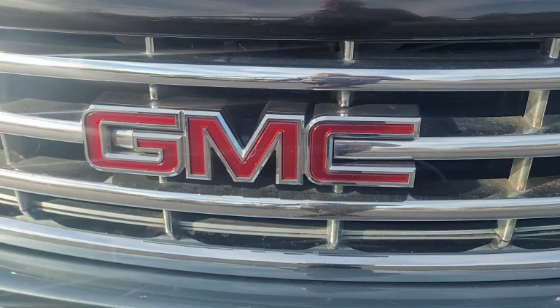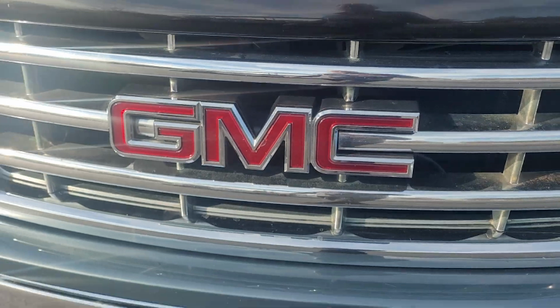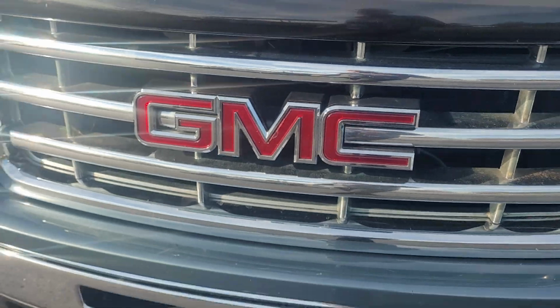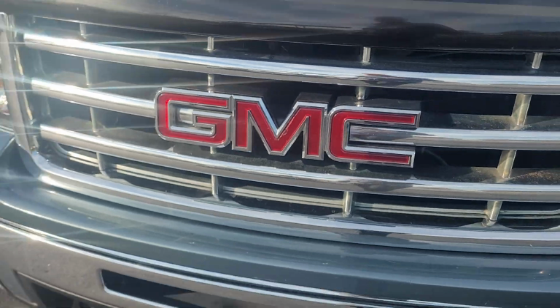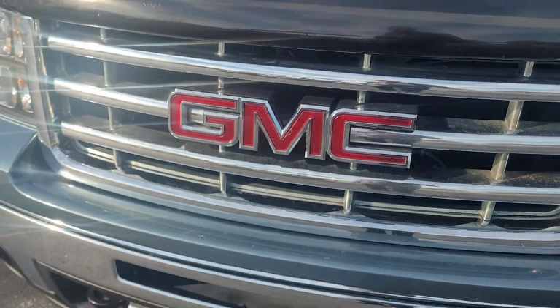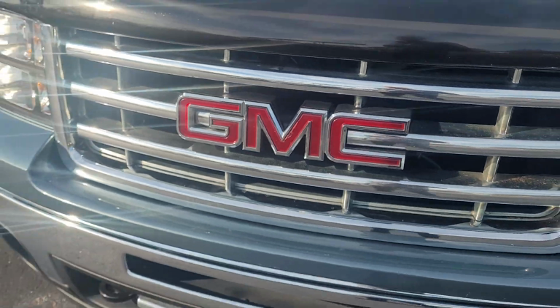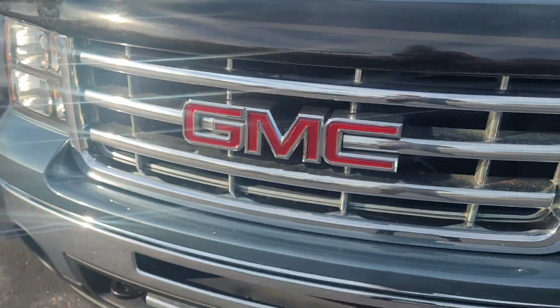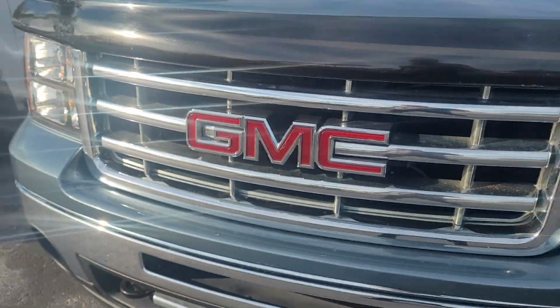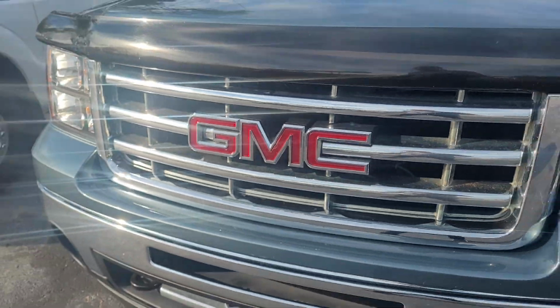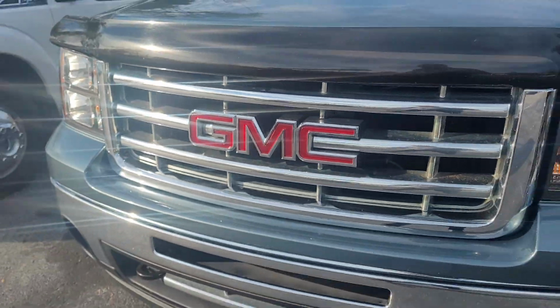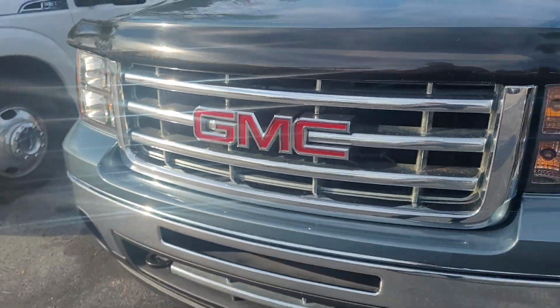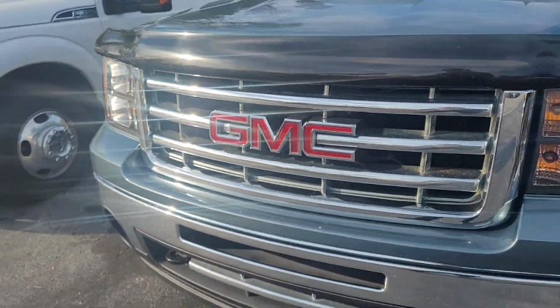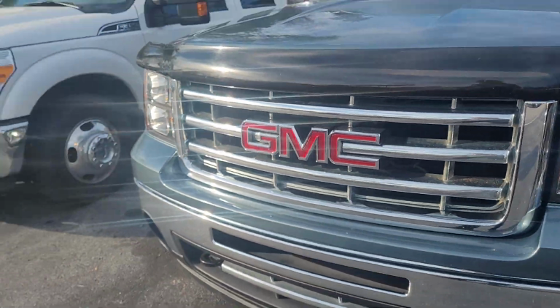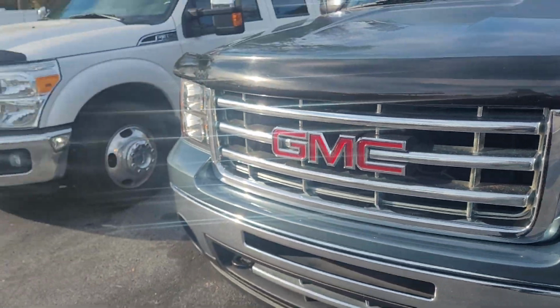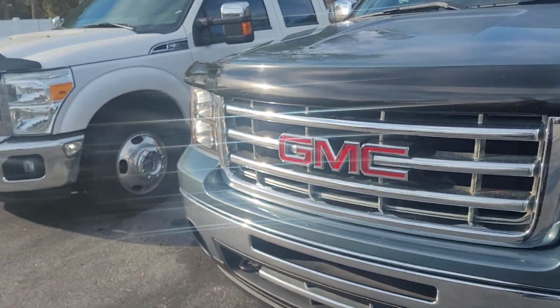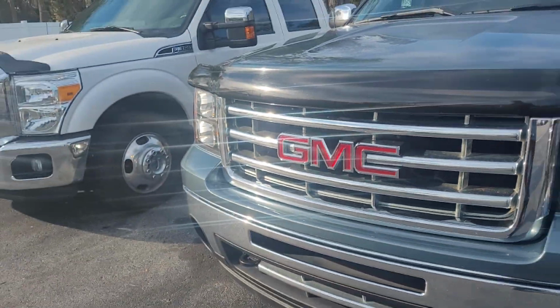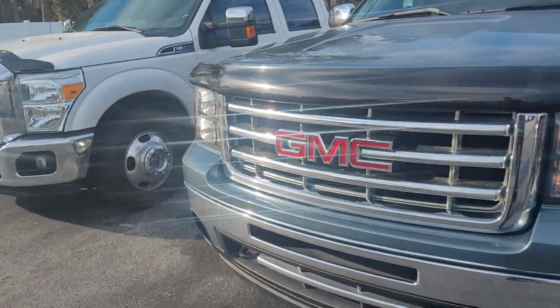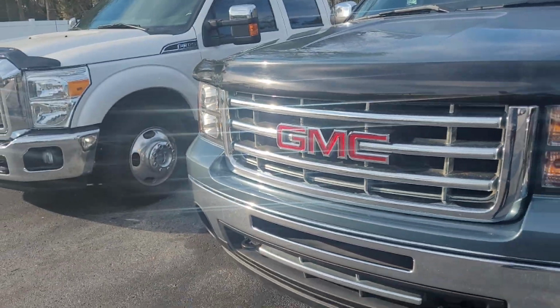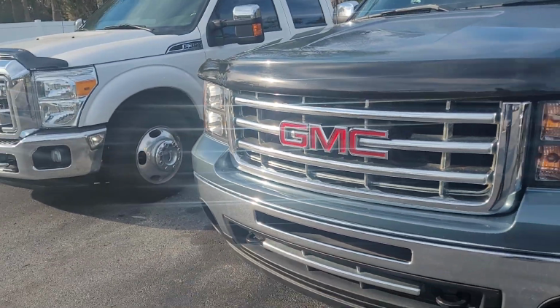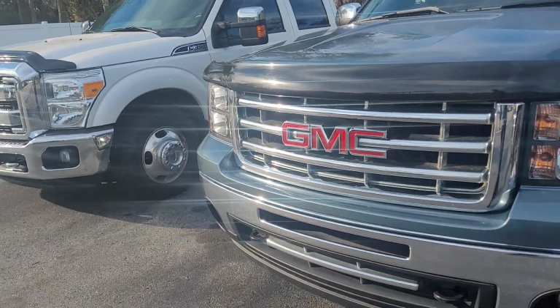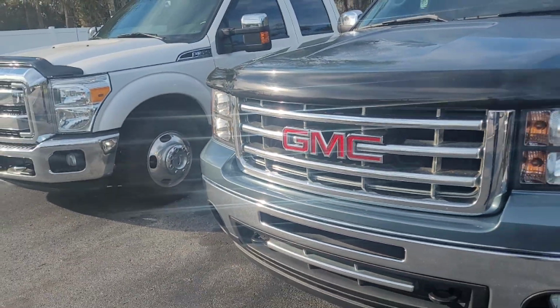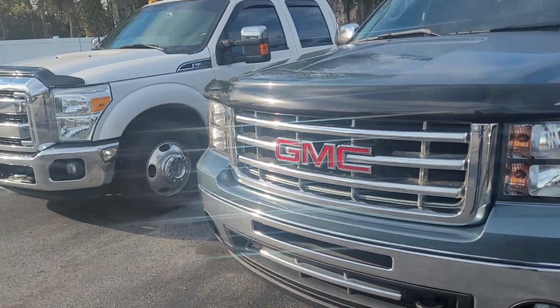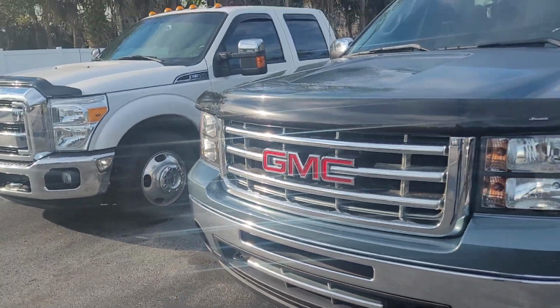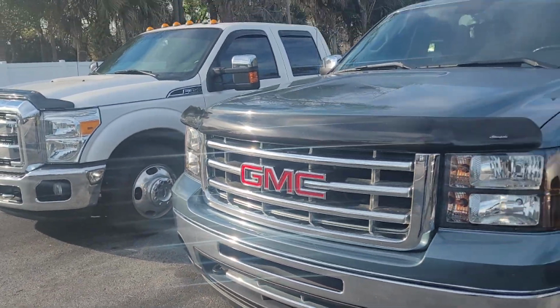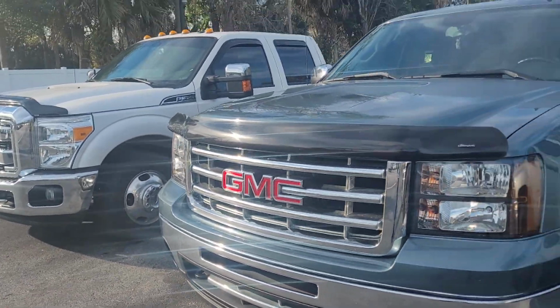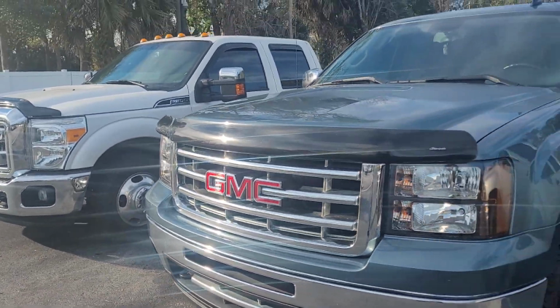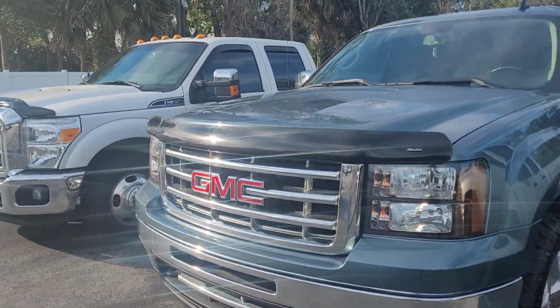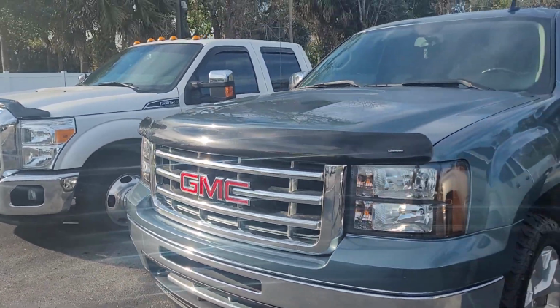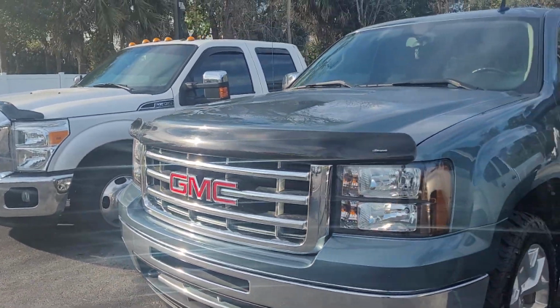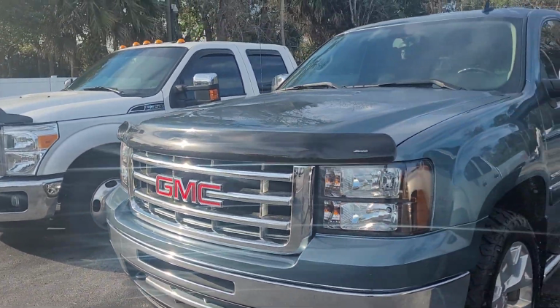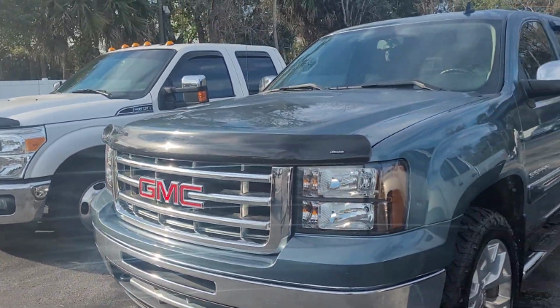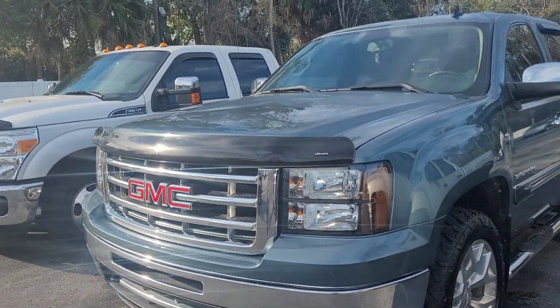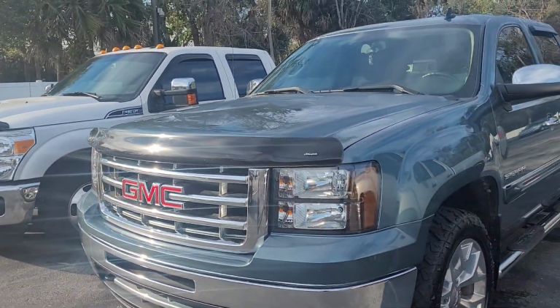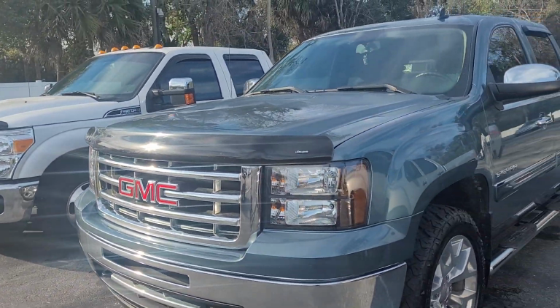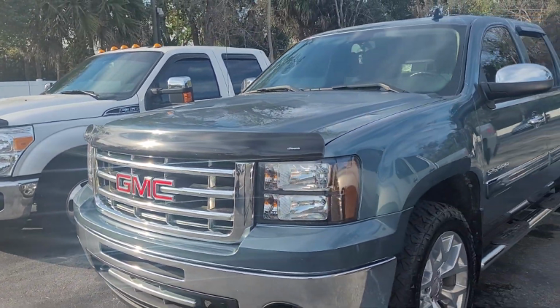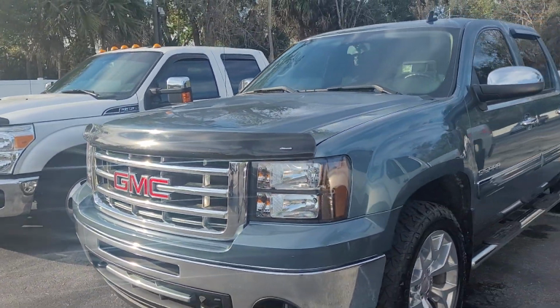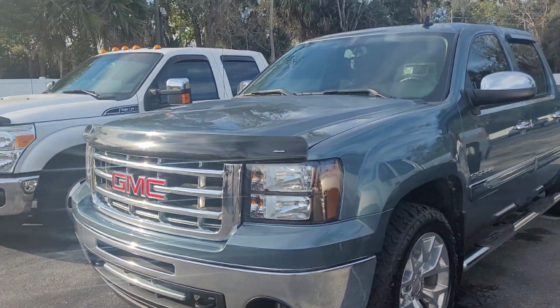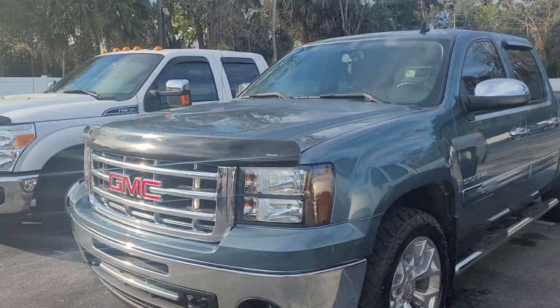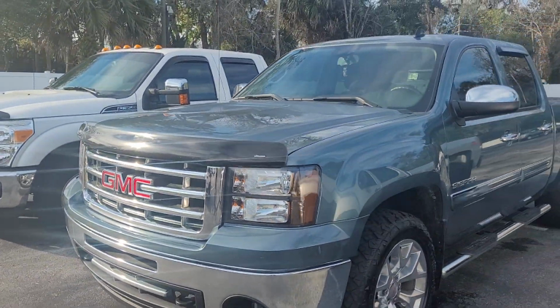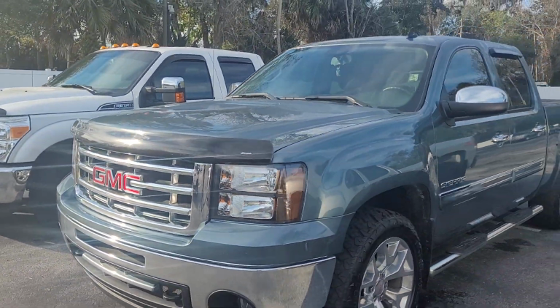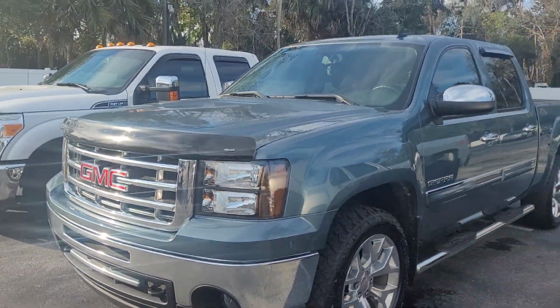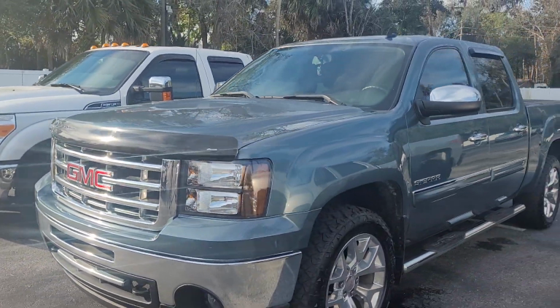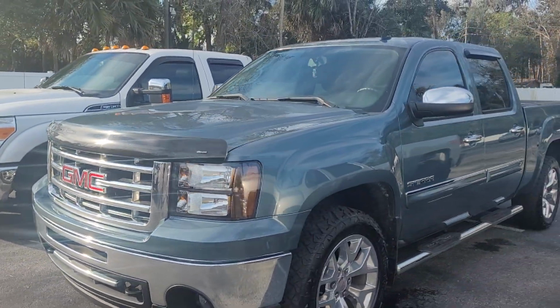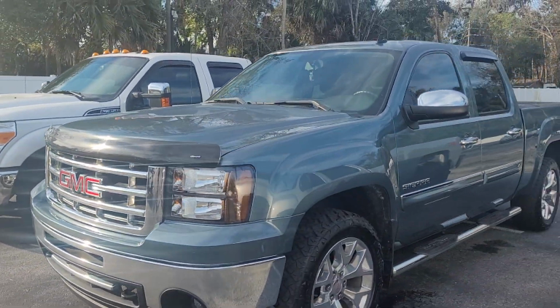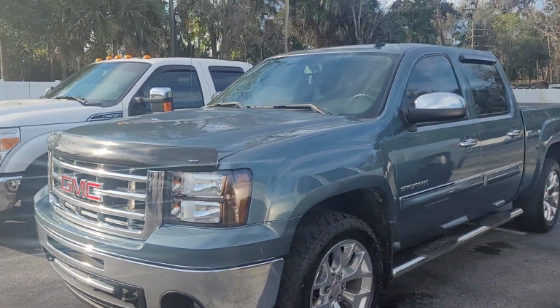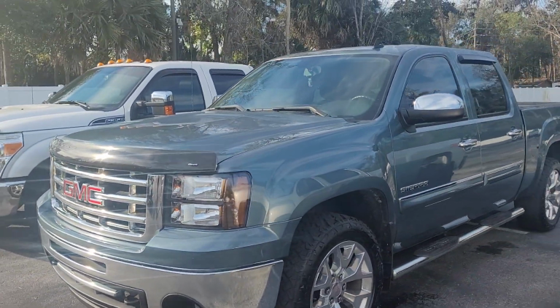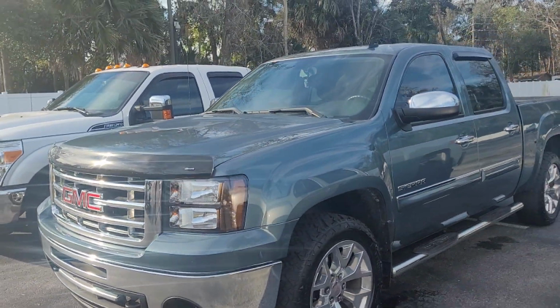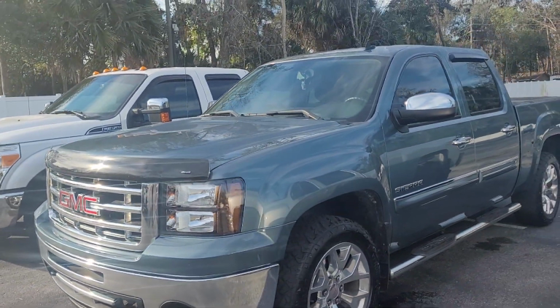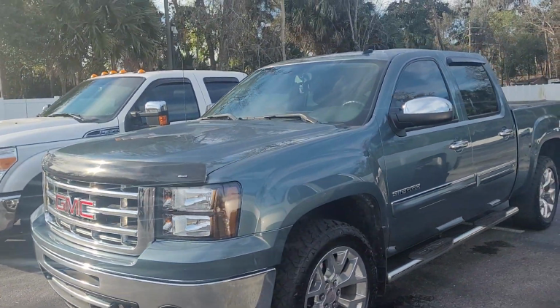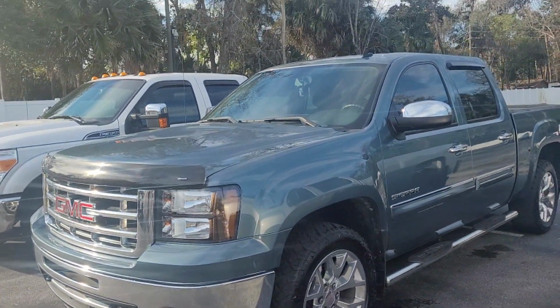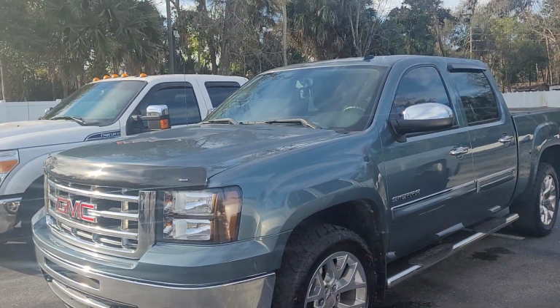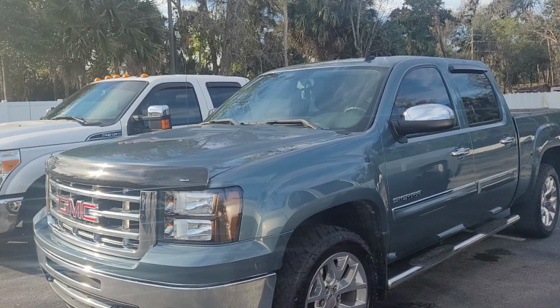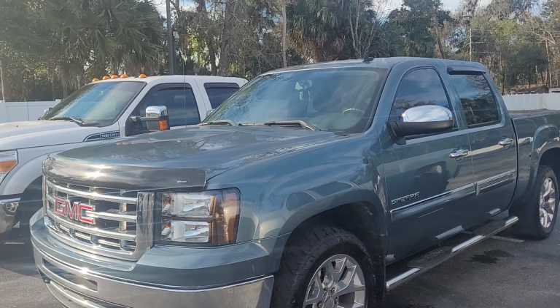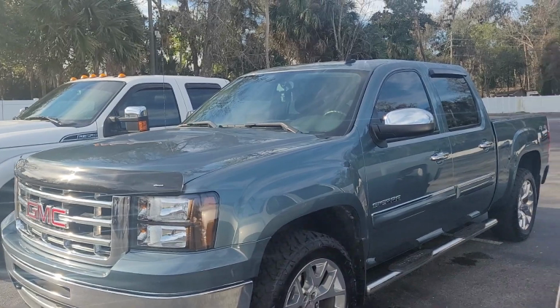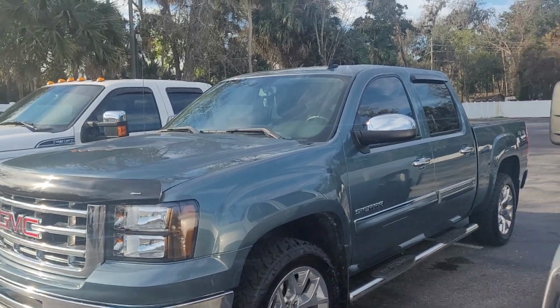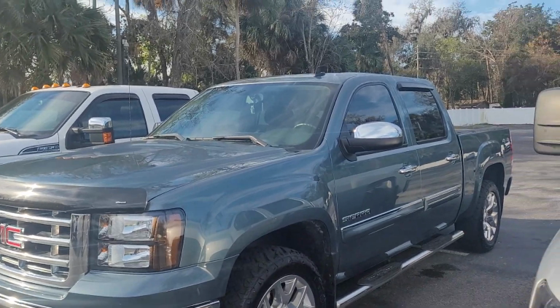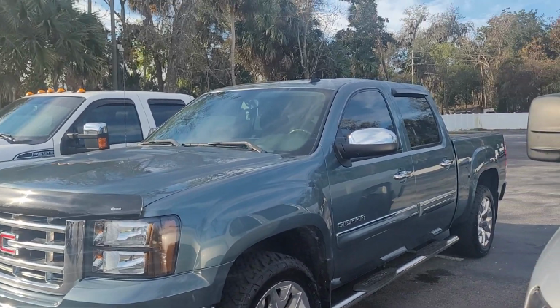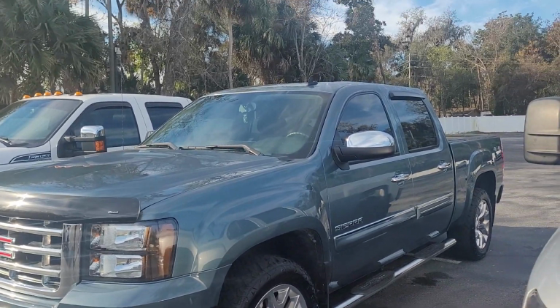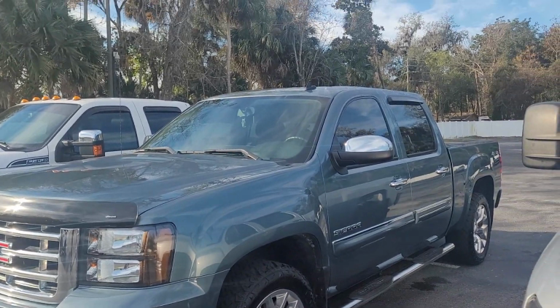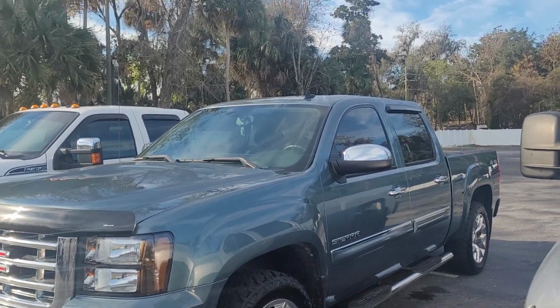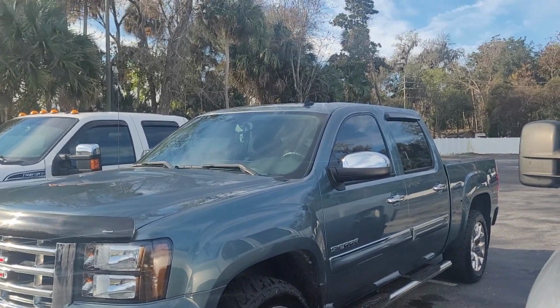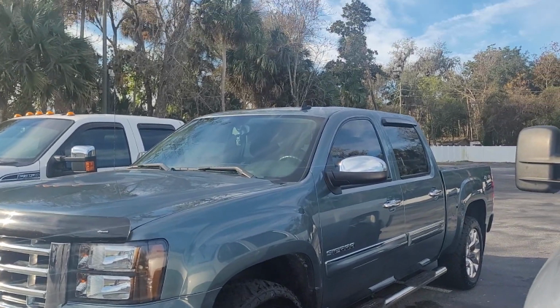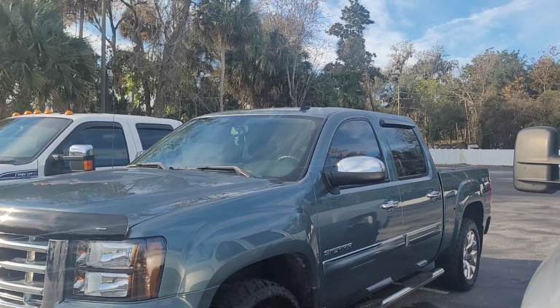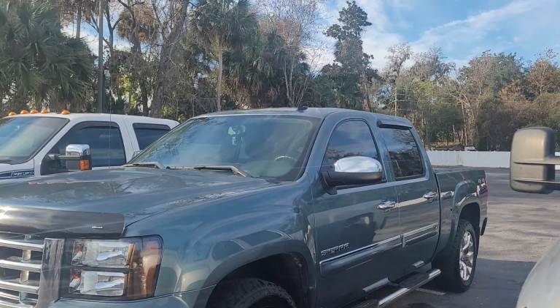This is Joe from Ritualtos in Daytona Beach, Florida. This is the 2011 GMC Sierra that you acquired on.